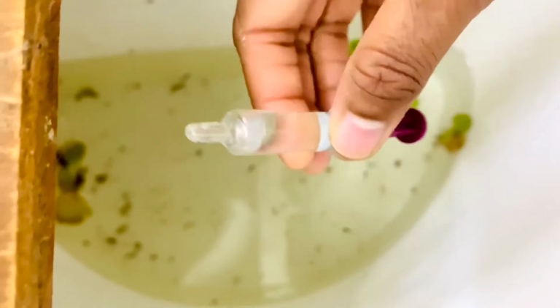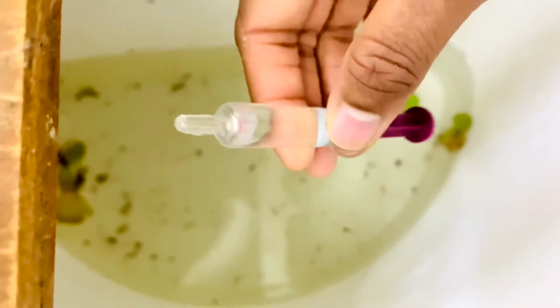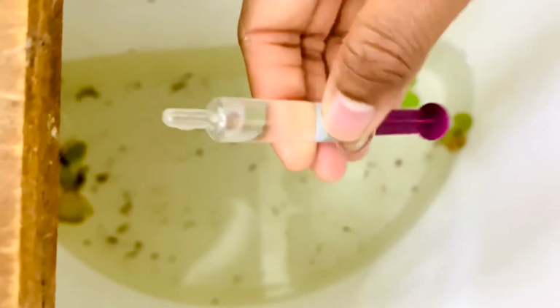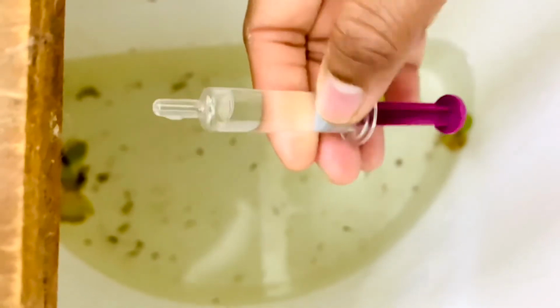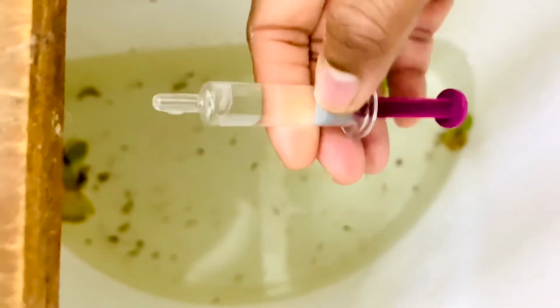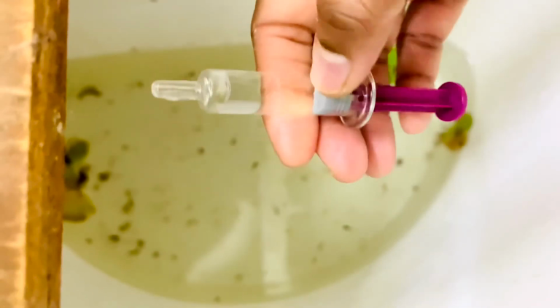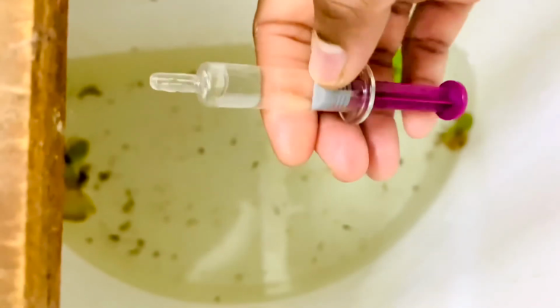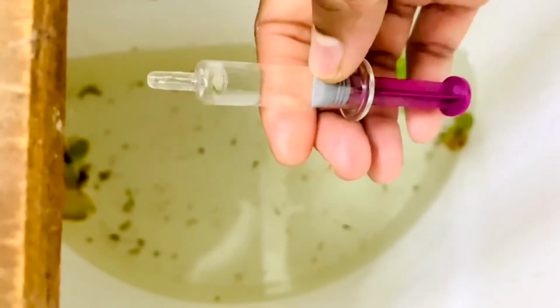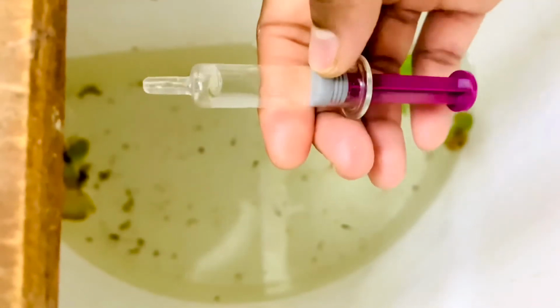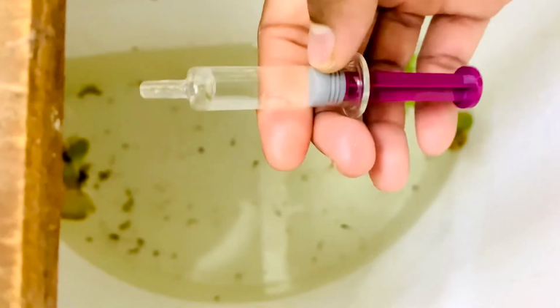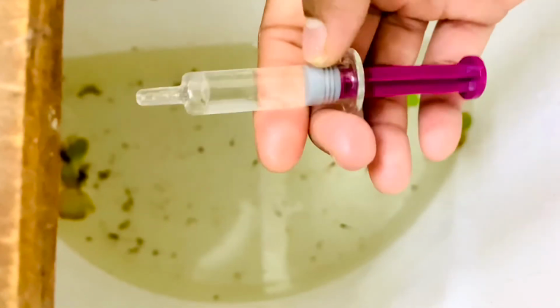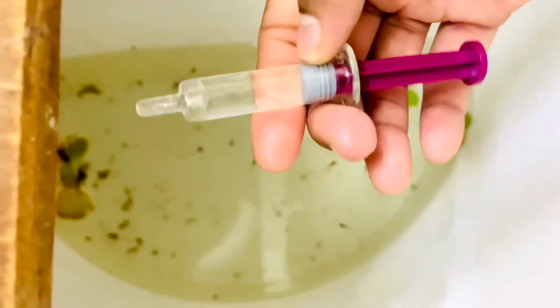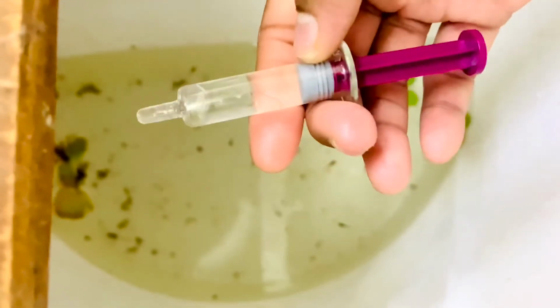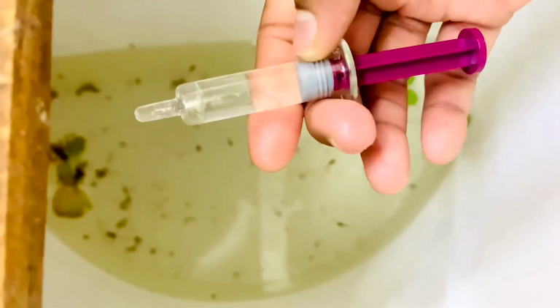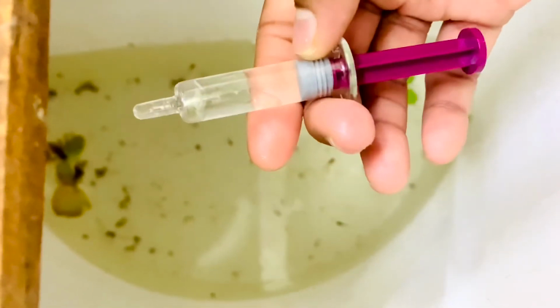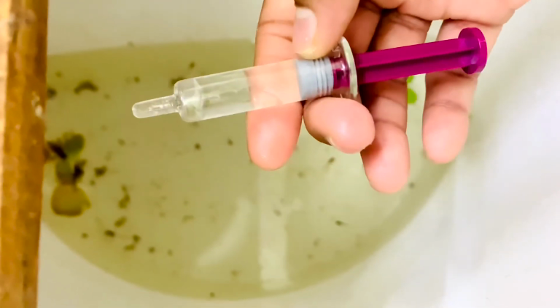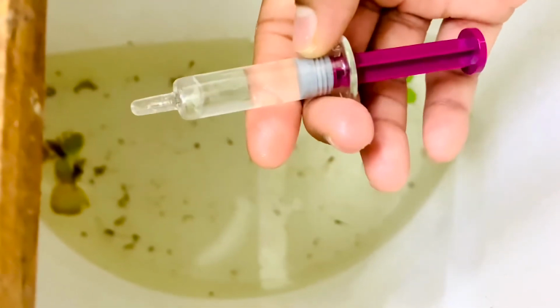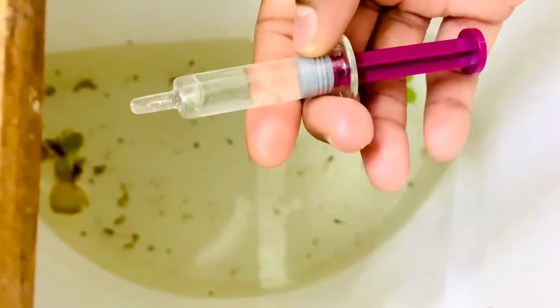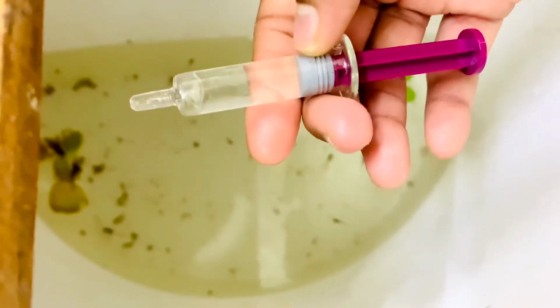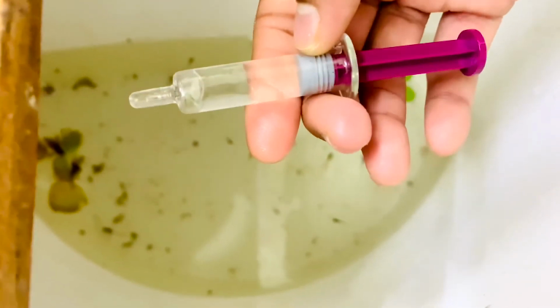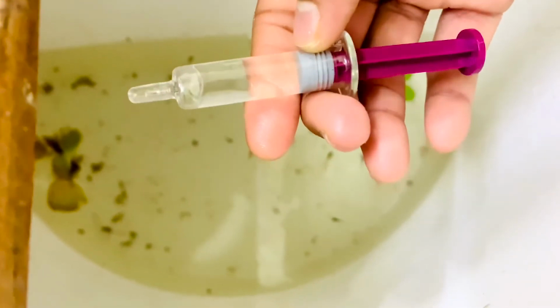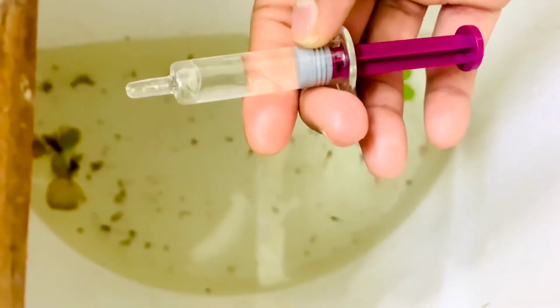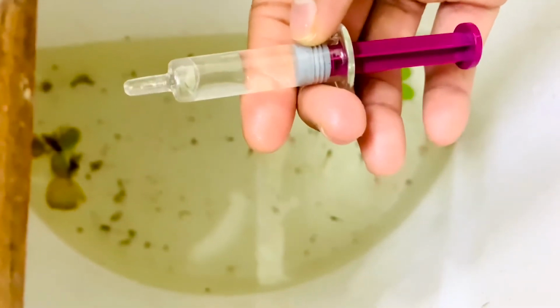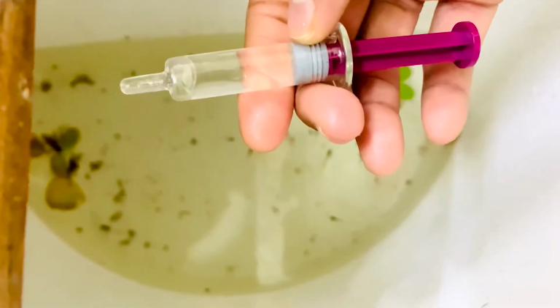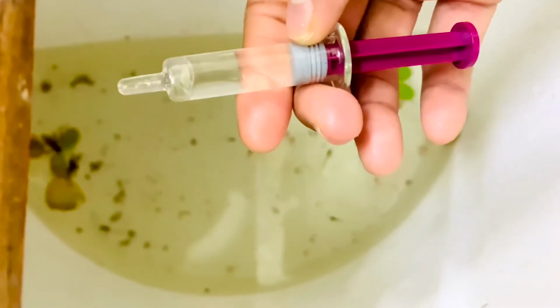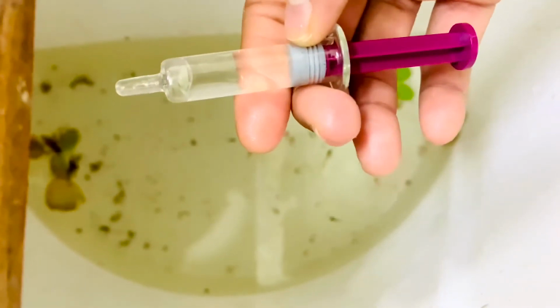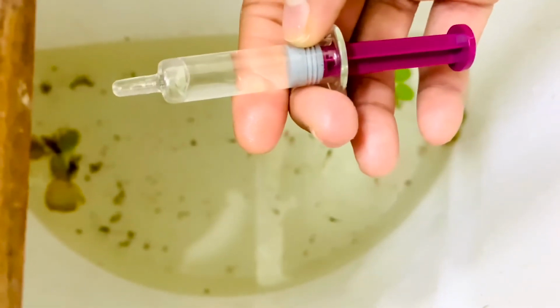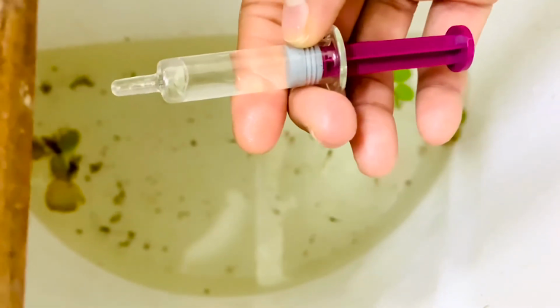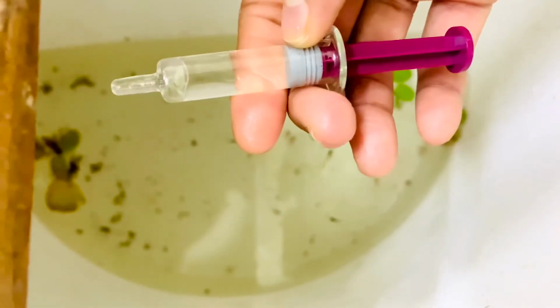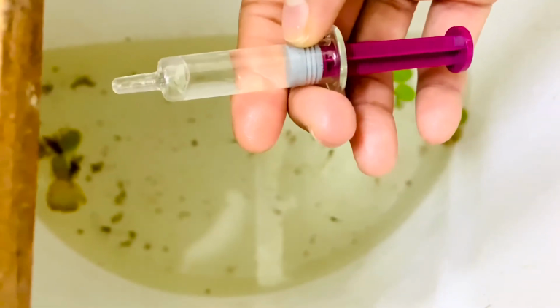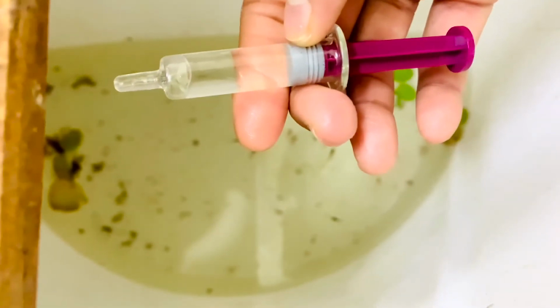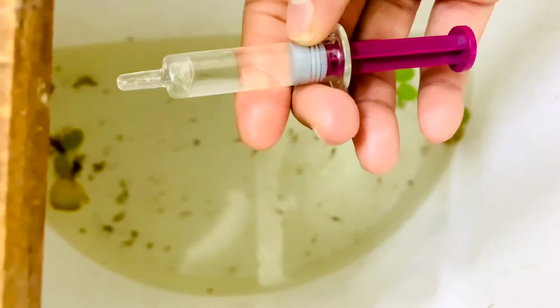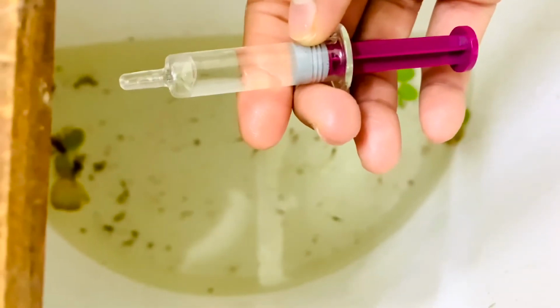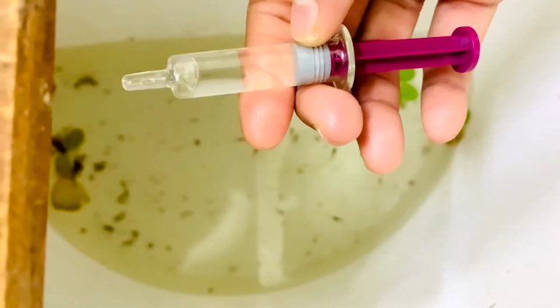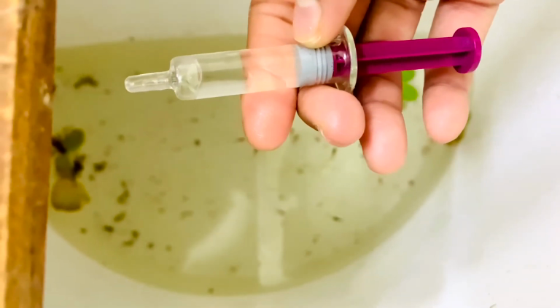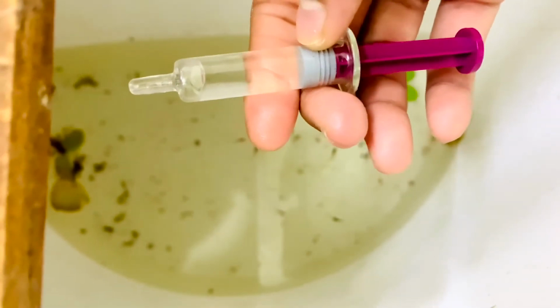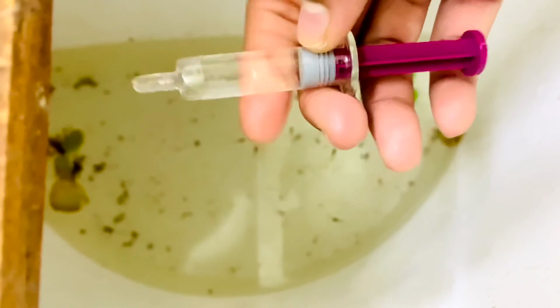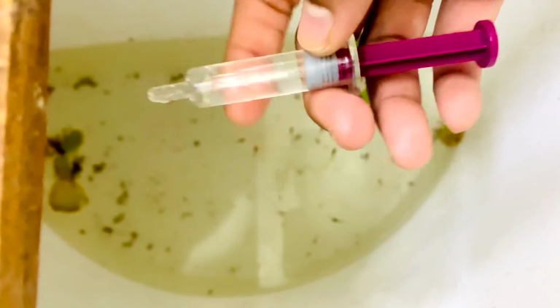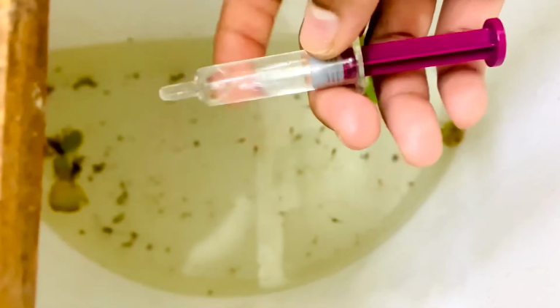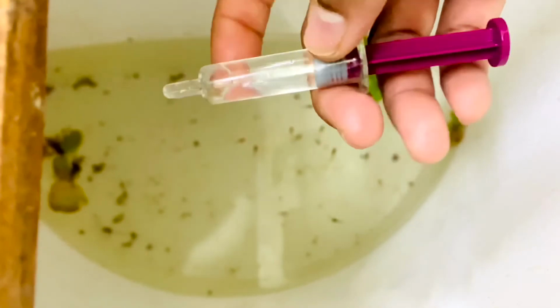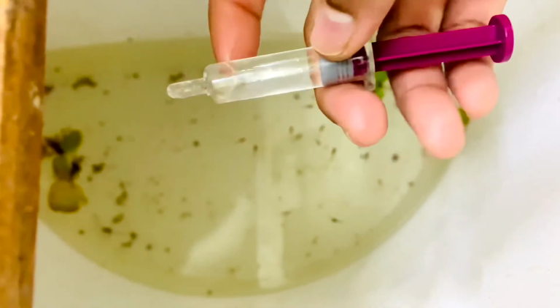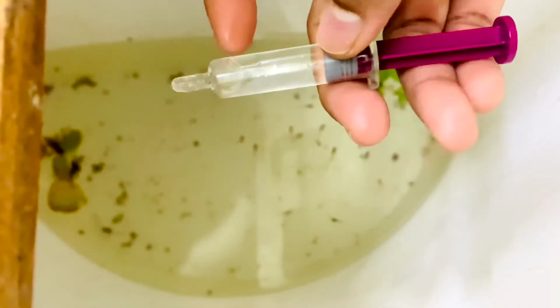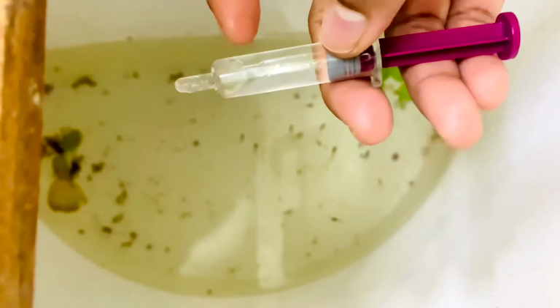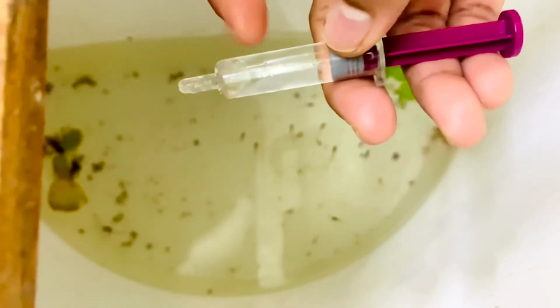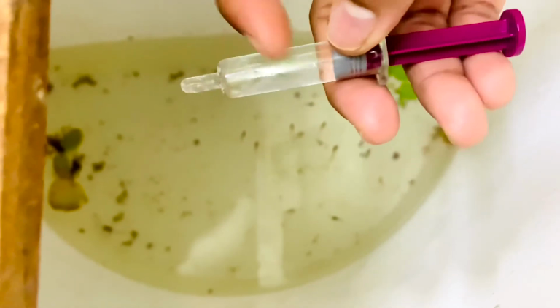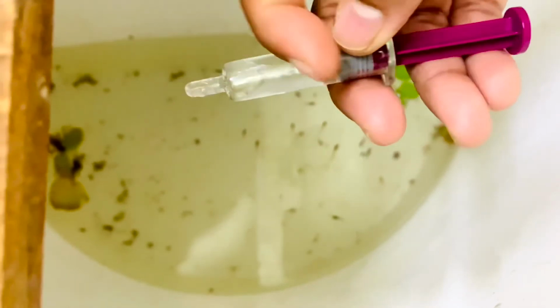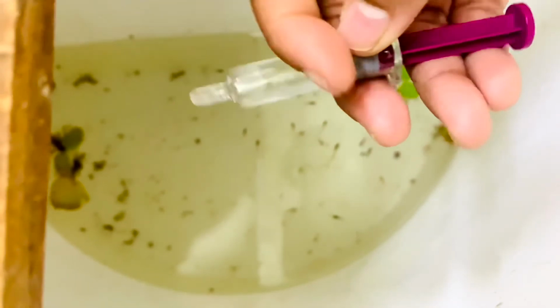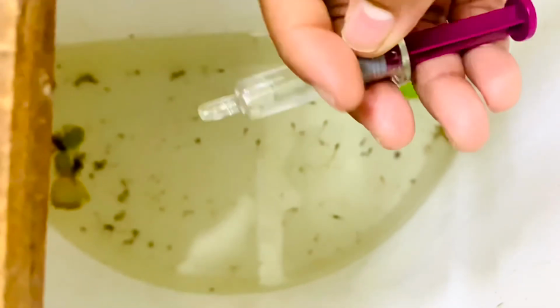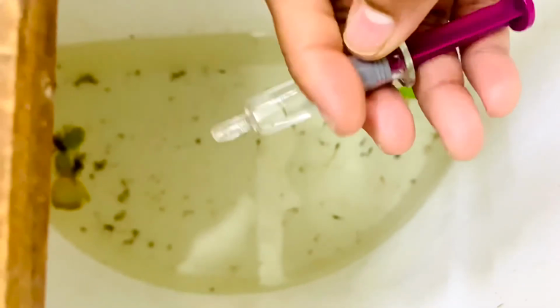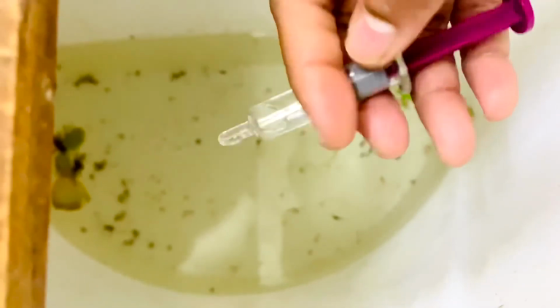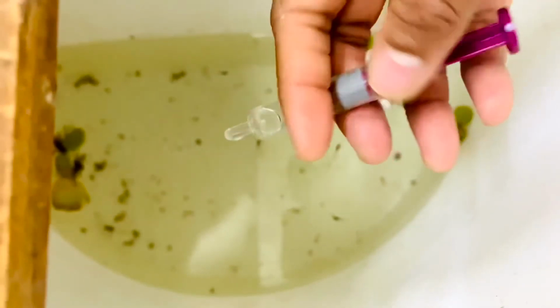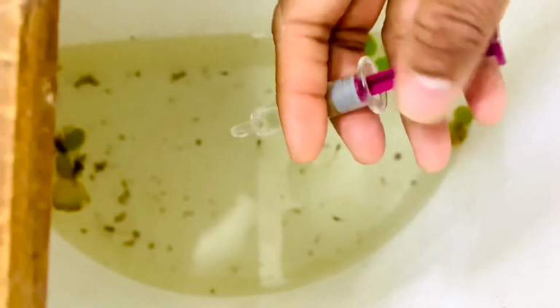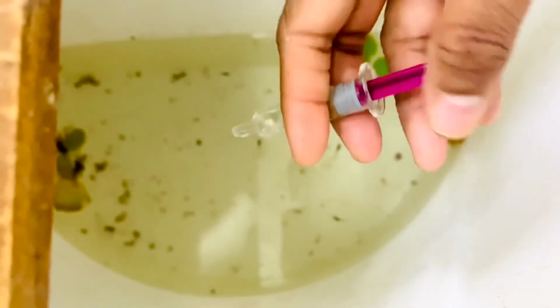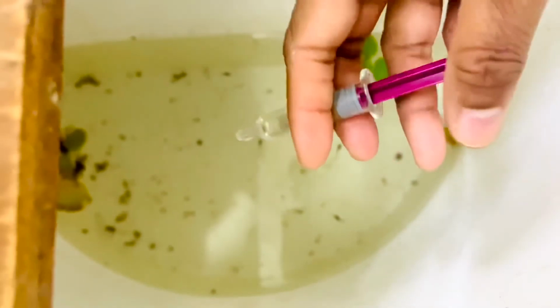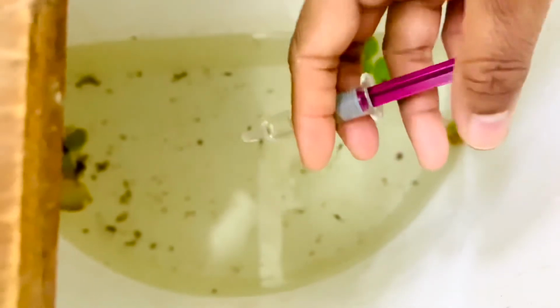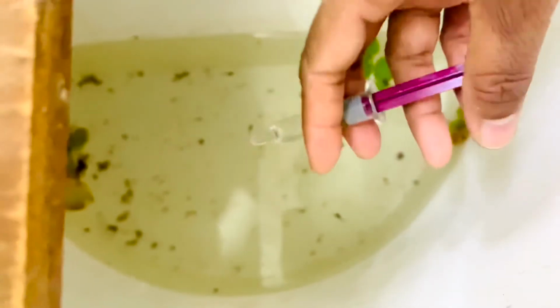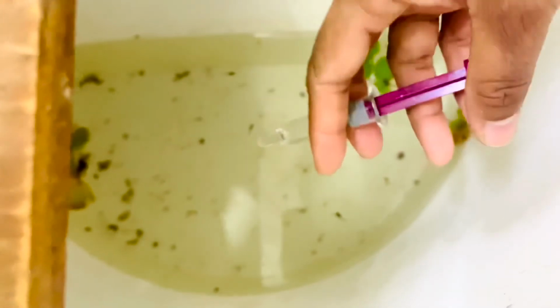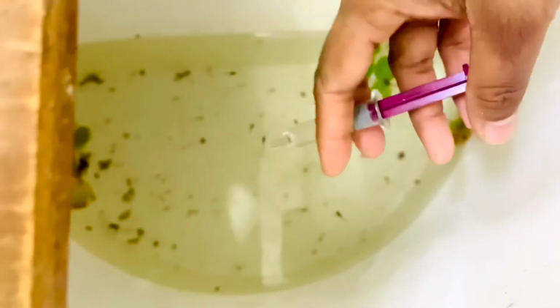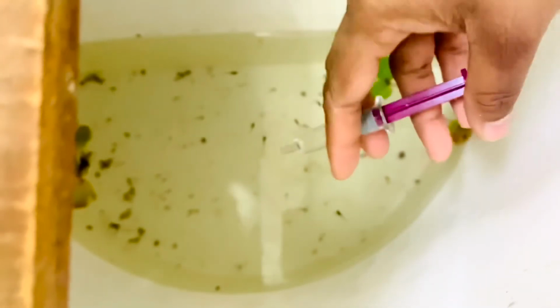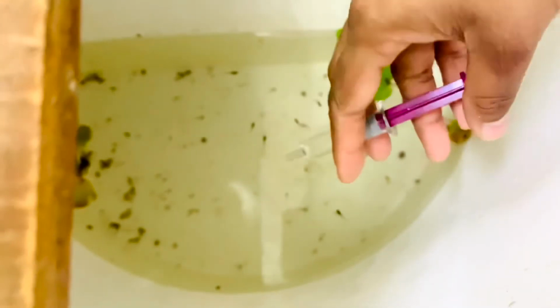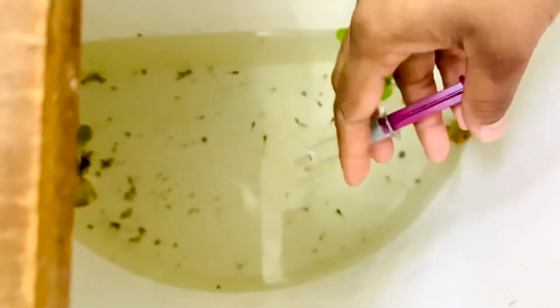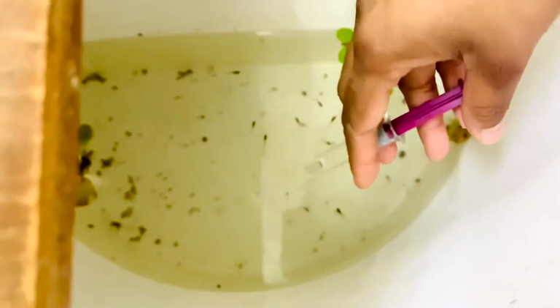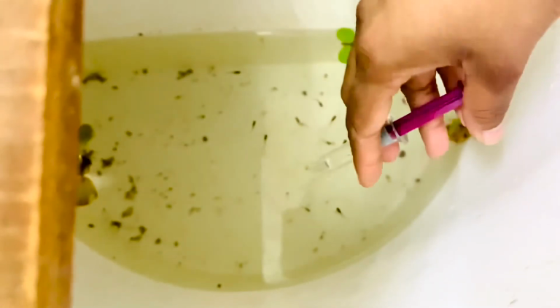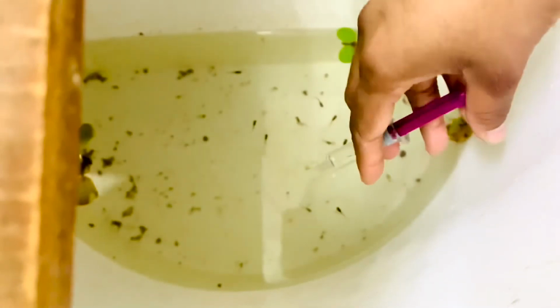Now we can feed your fries. Make sure you are dropping the eels in all the corners. For better results, you can feed them 2 to 3 times a day.